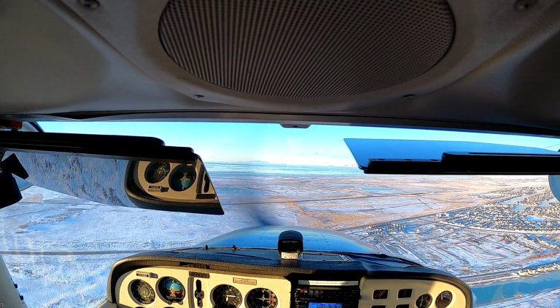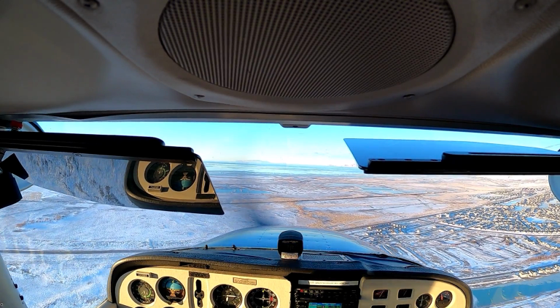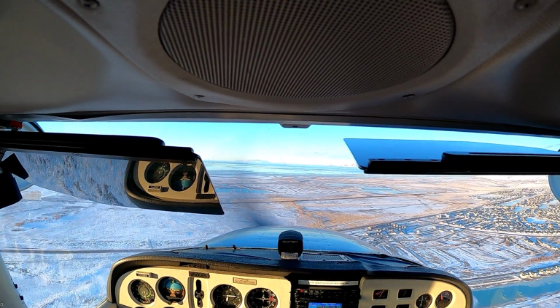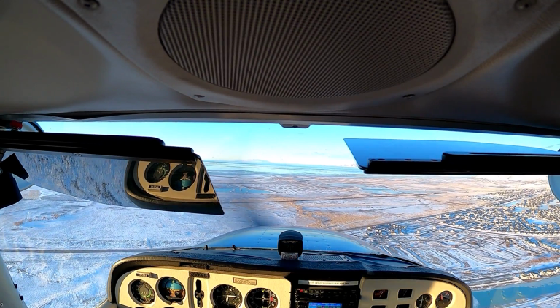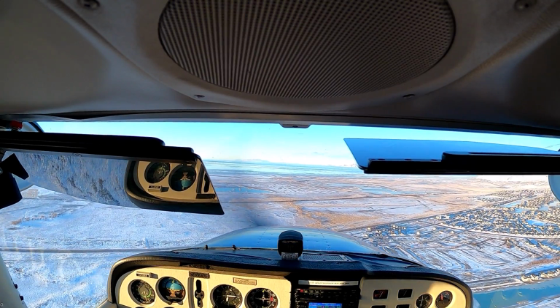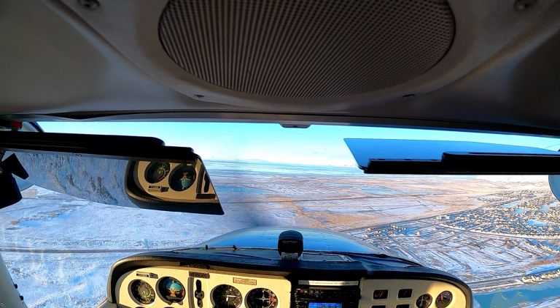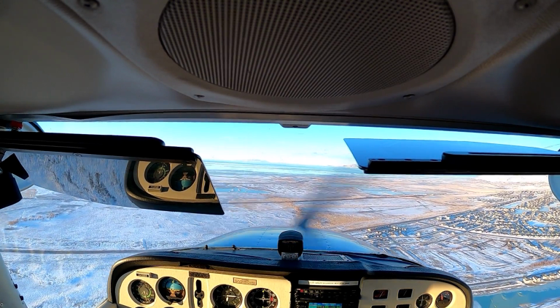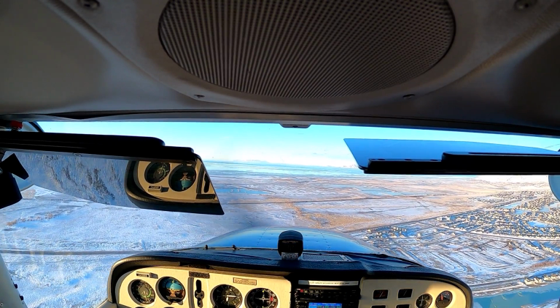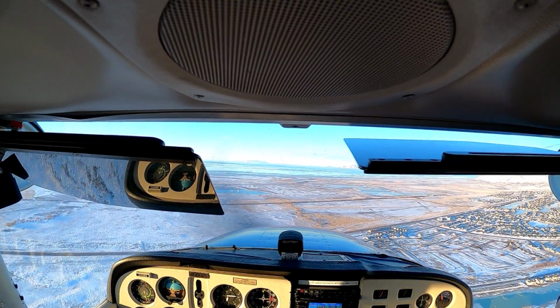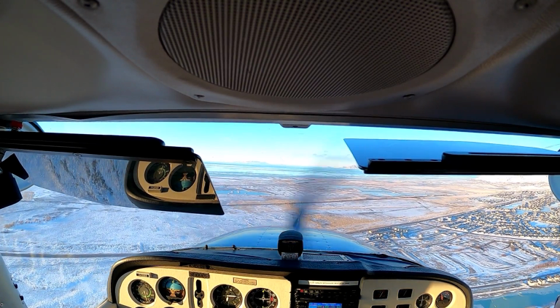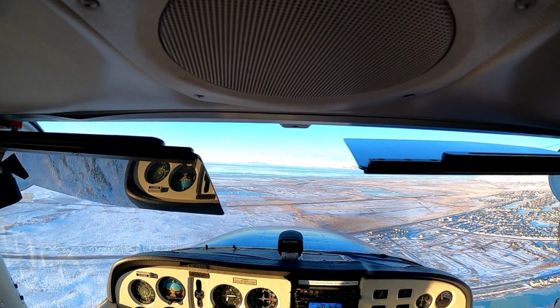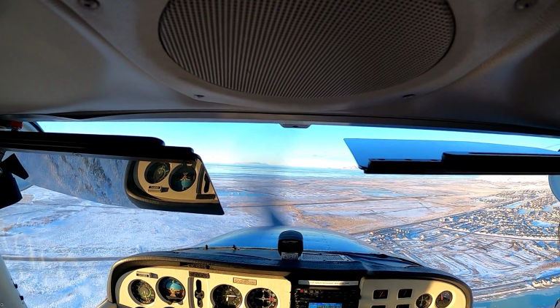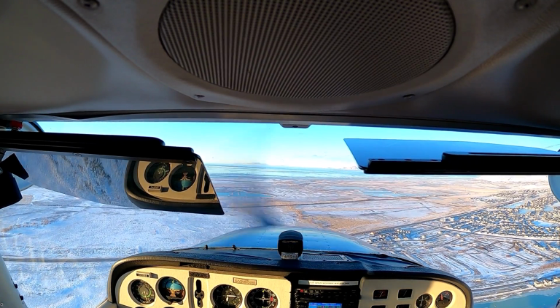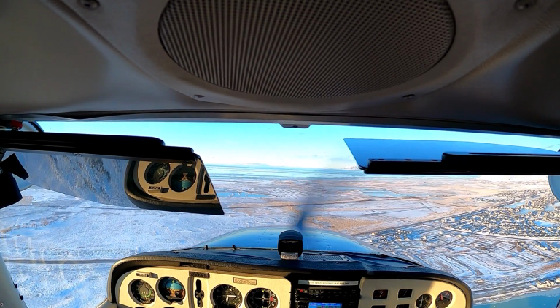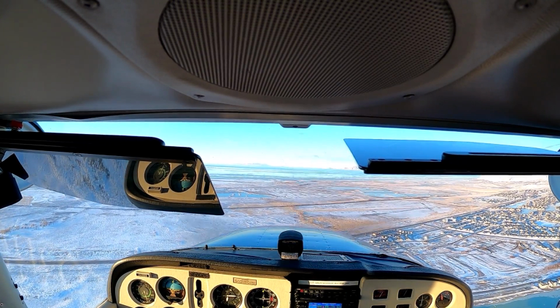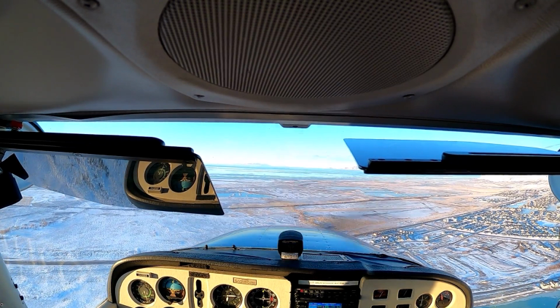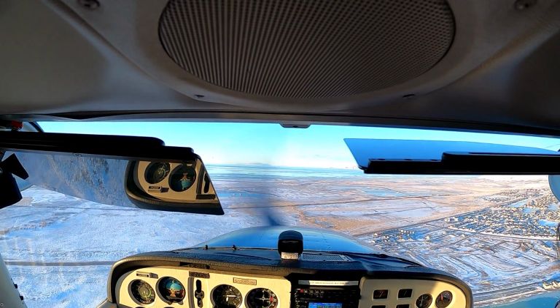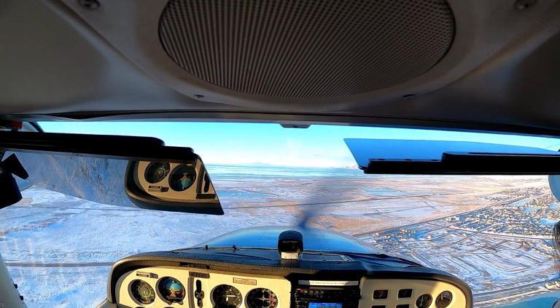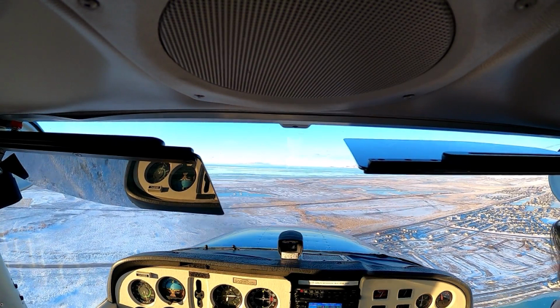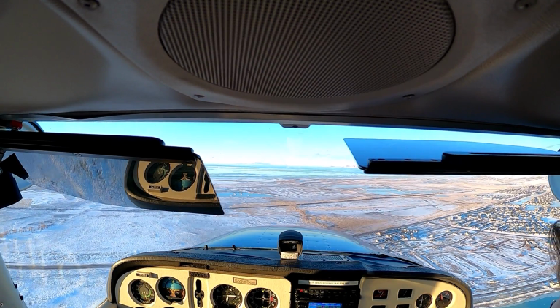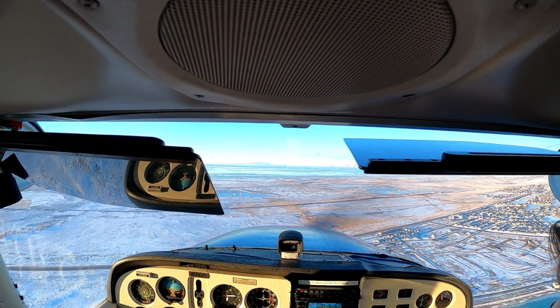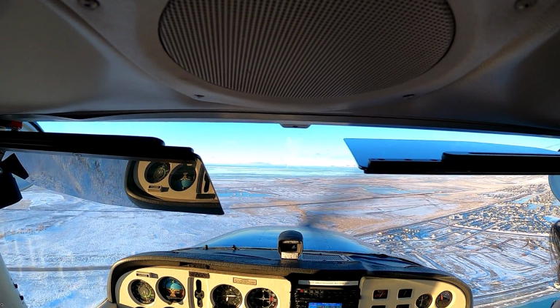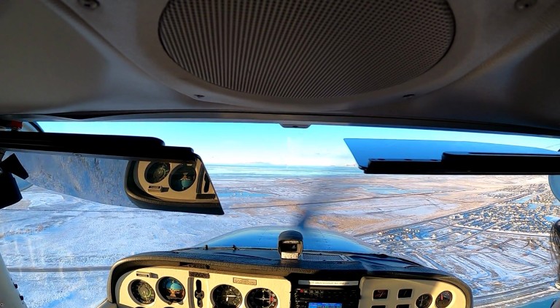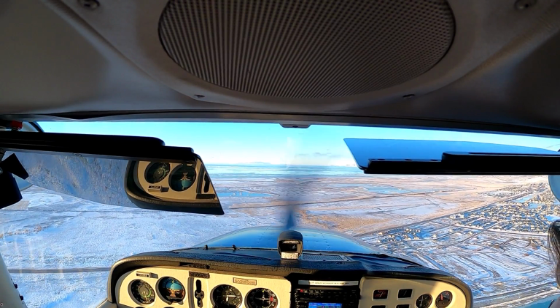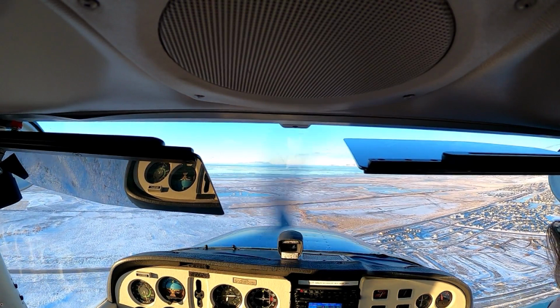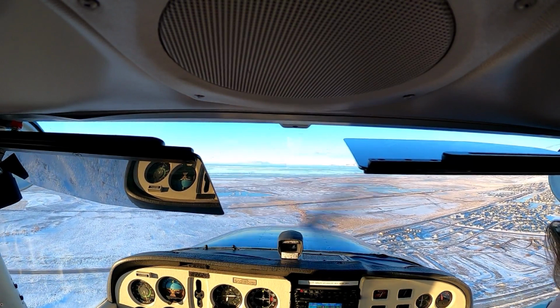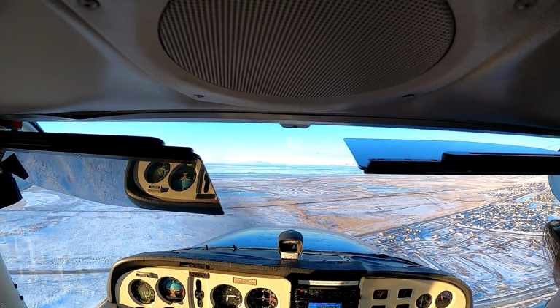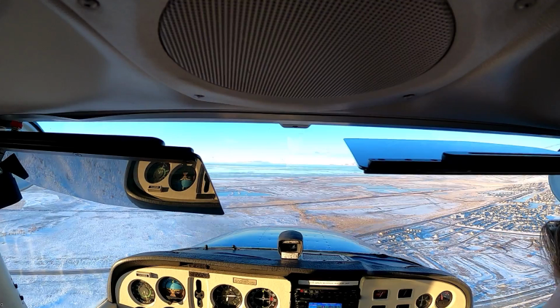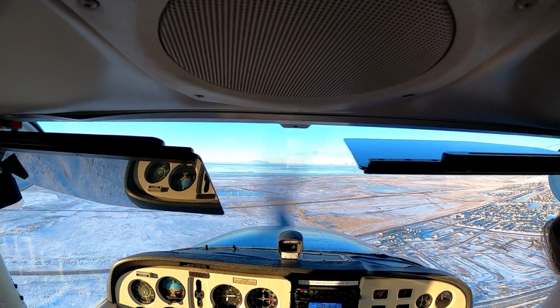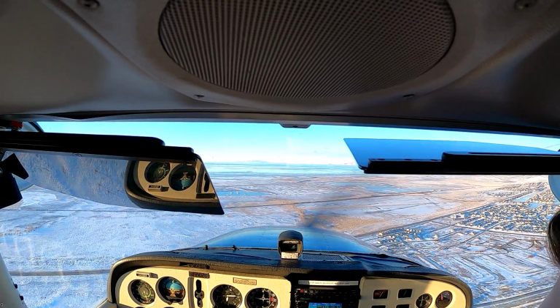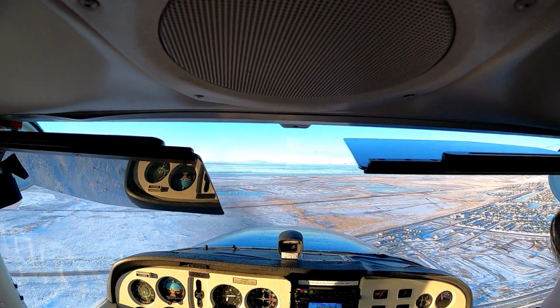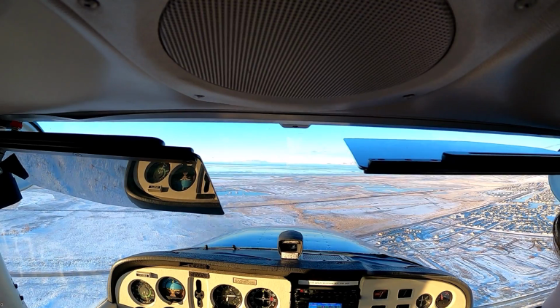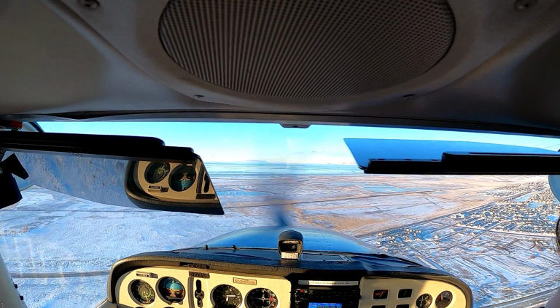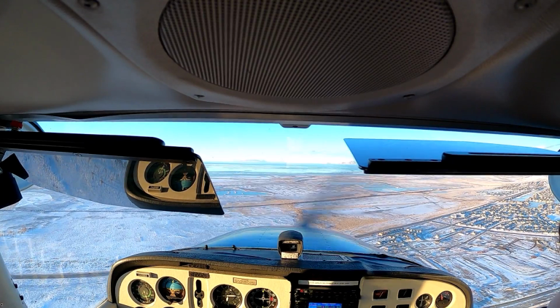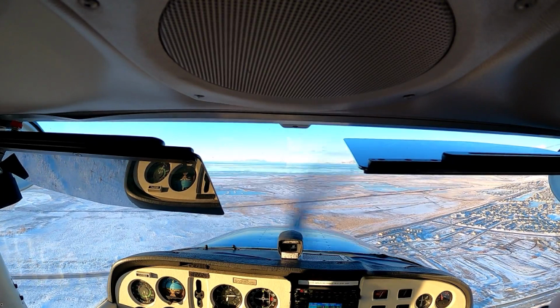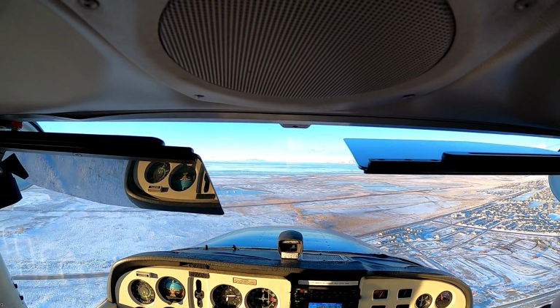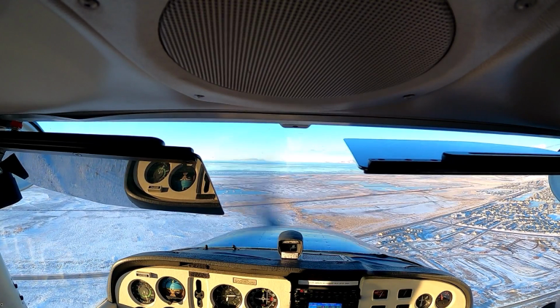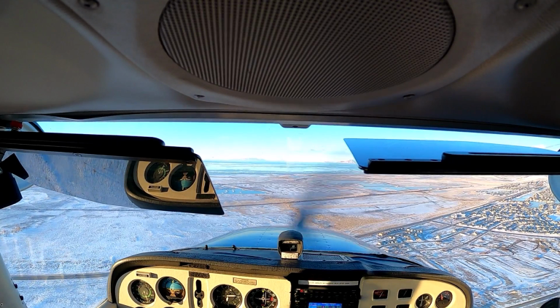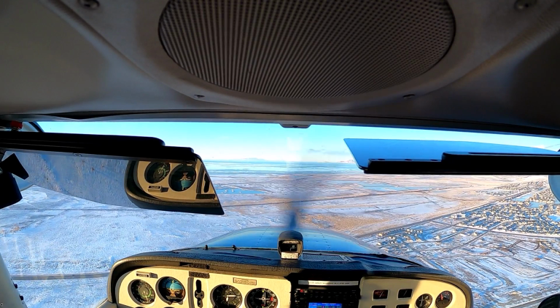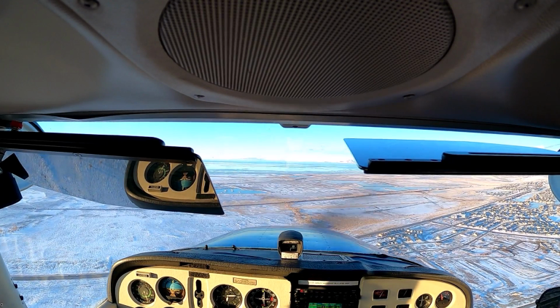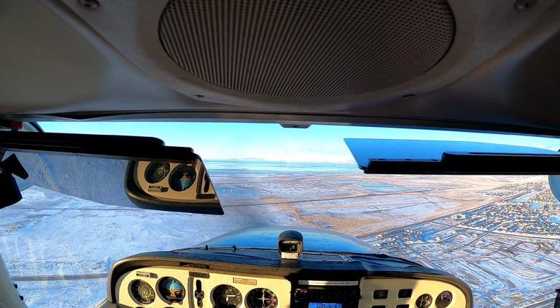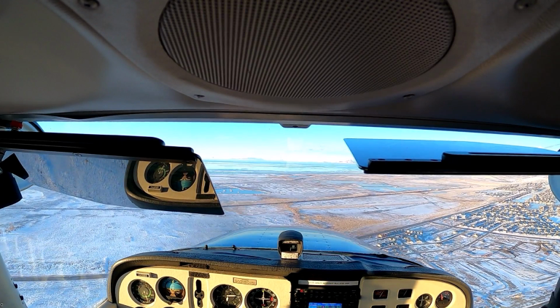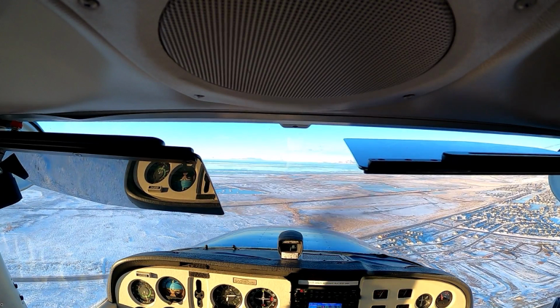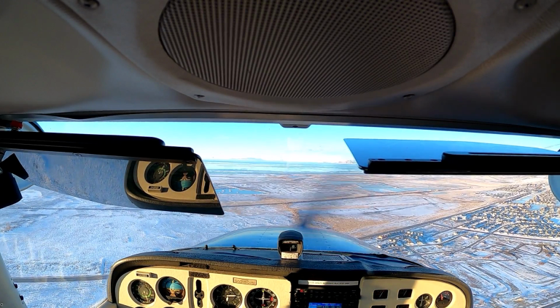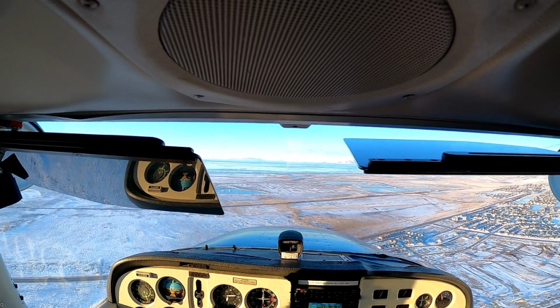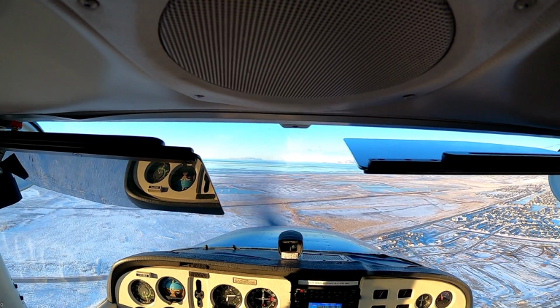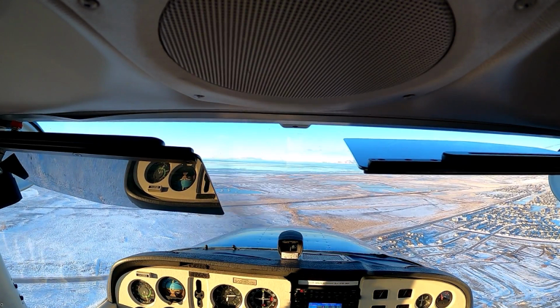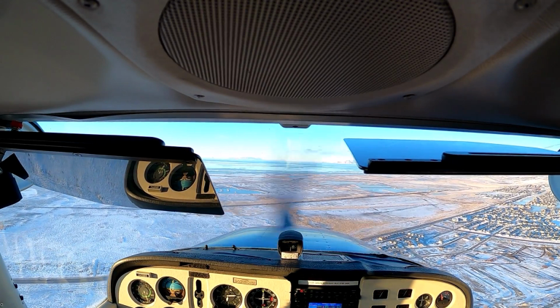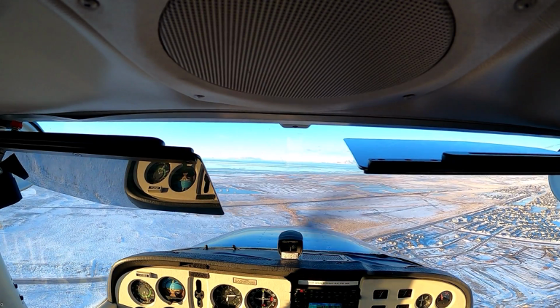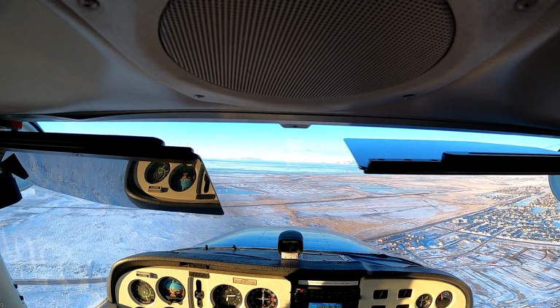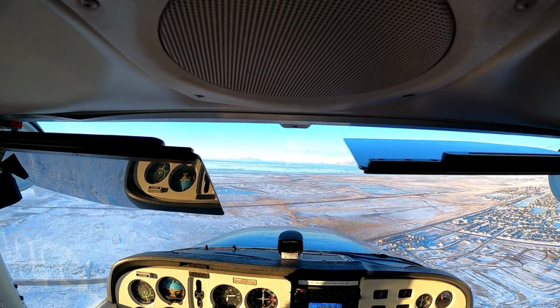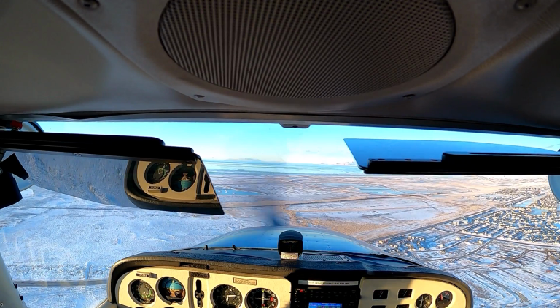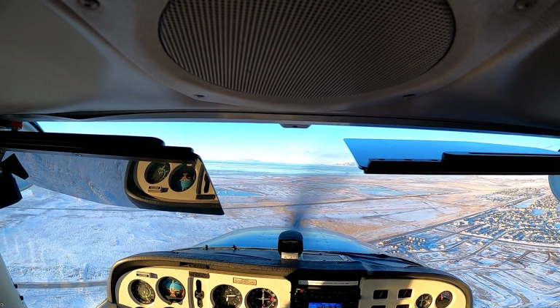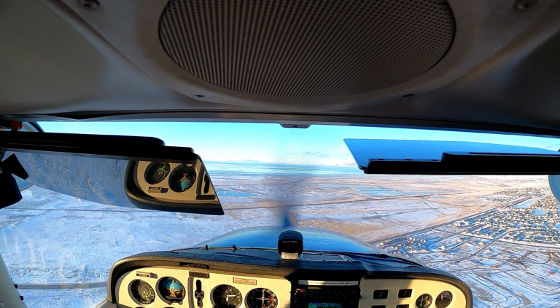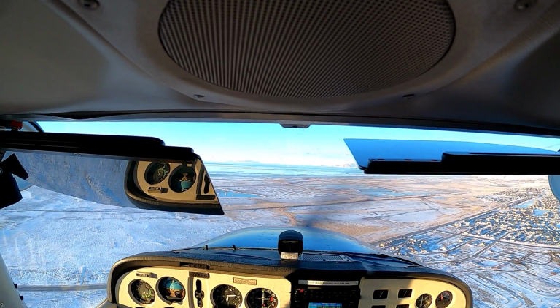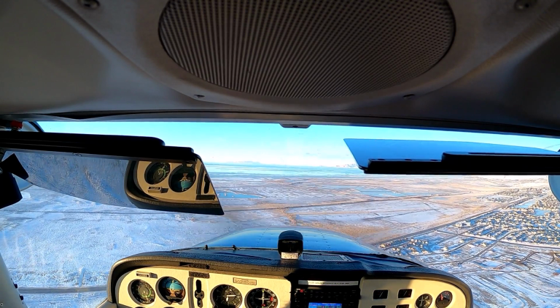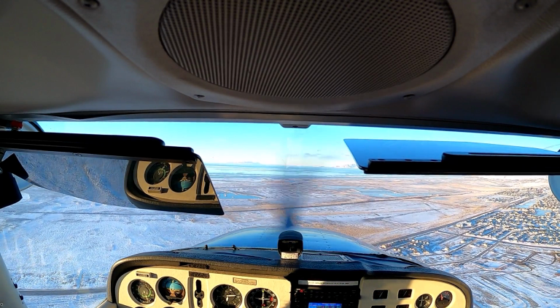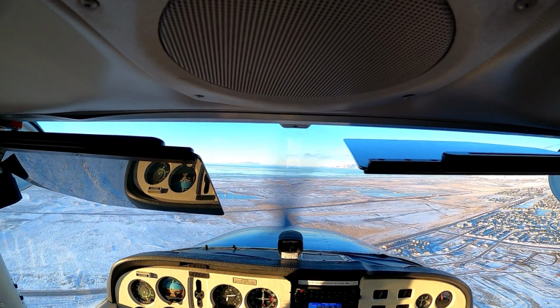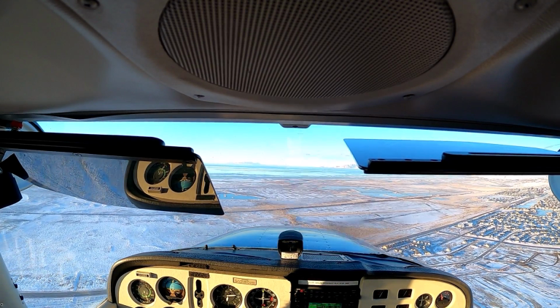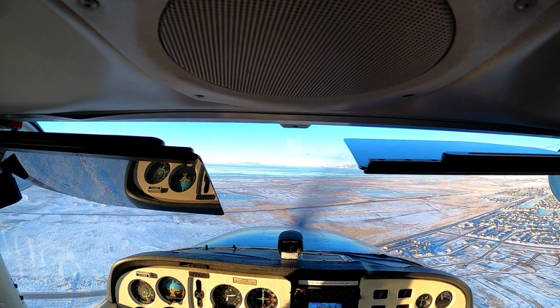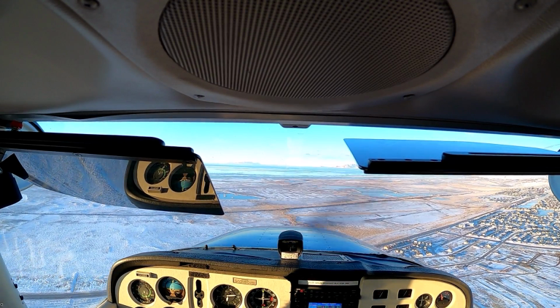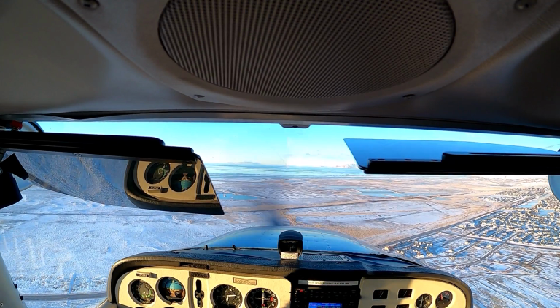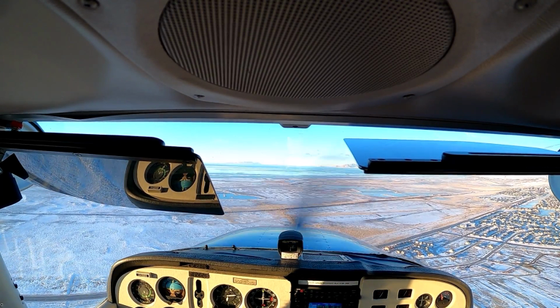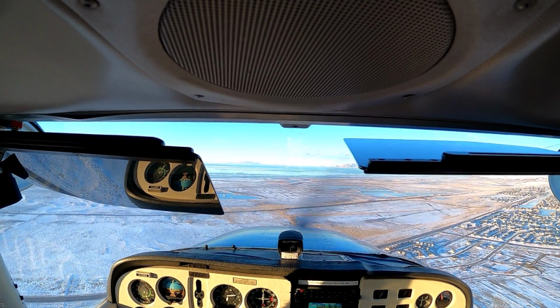Tooele traffic, Skycatcher 65 — we're going to extend our left downwind for traffic on the final. Let's go ahead and put the power in and extend a little bit.